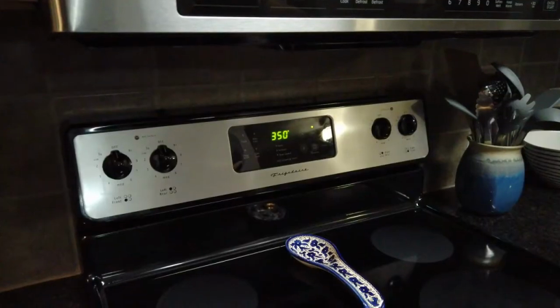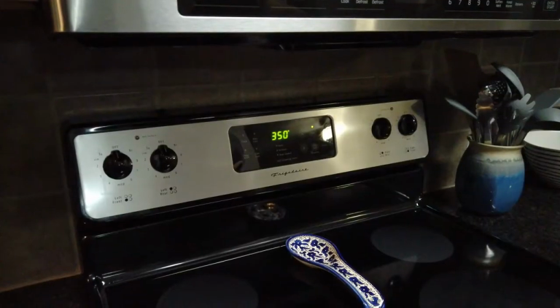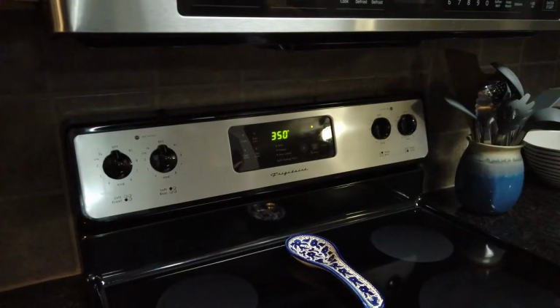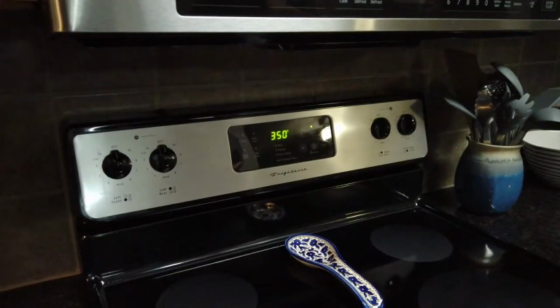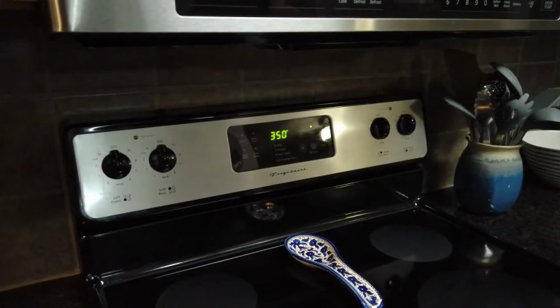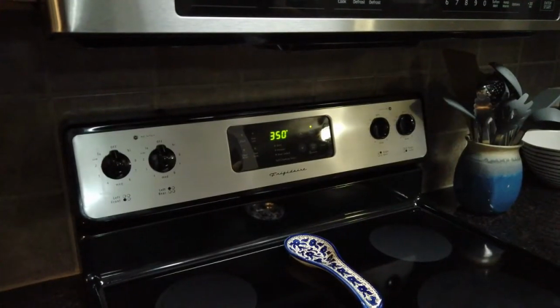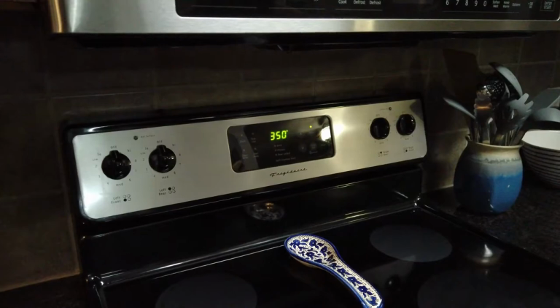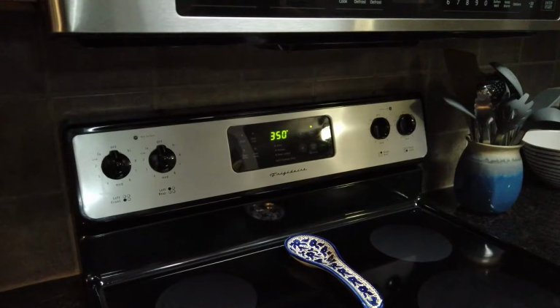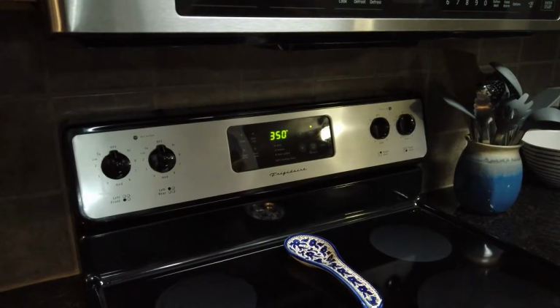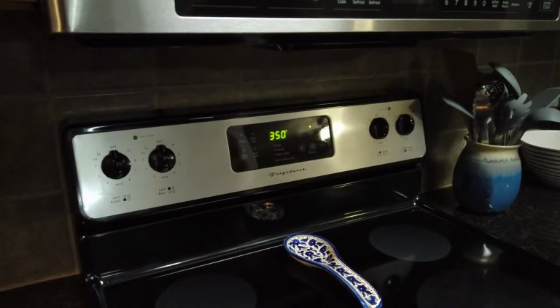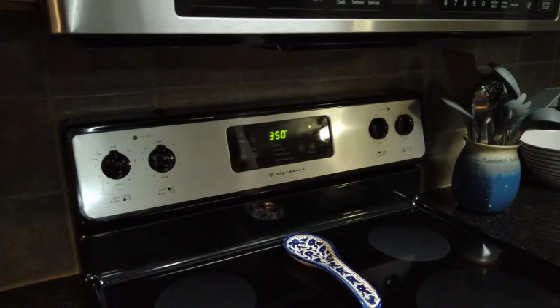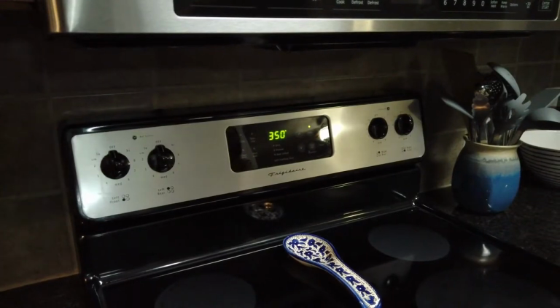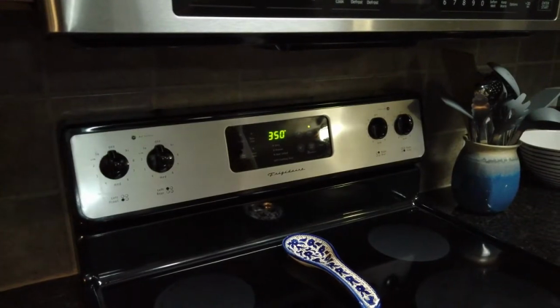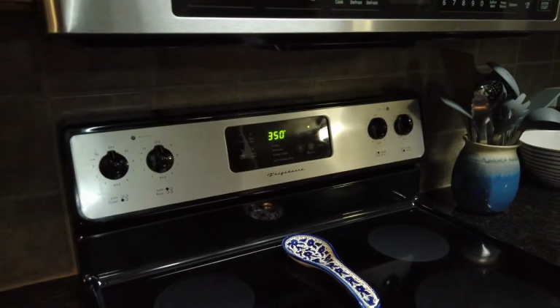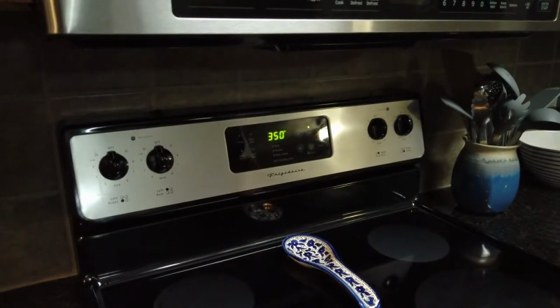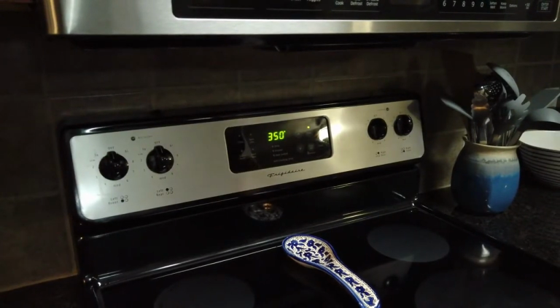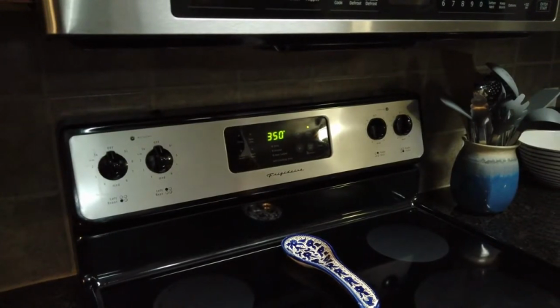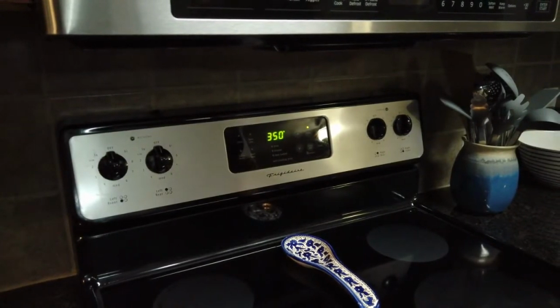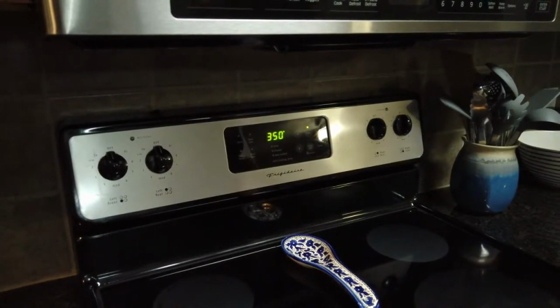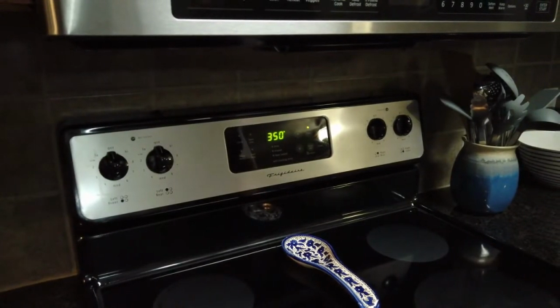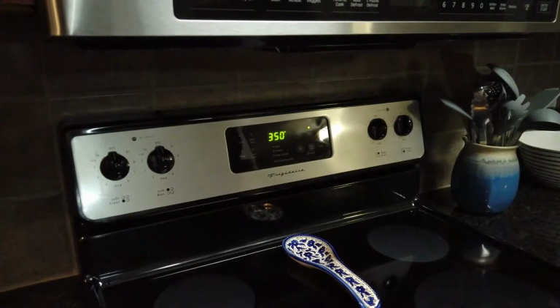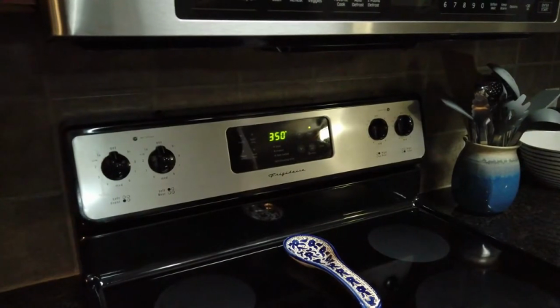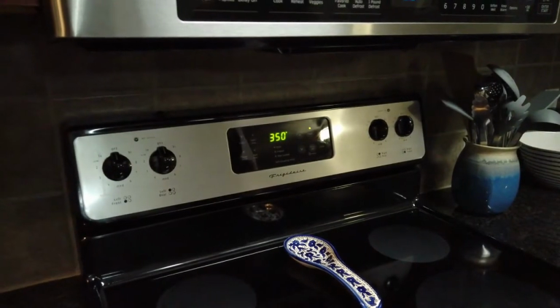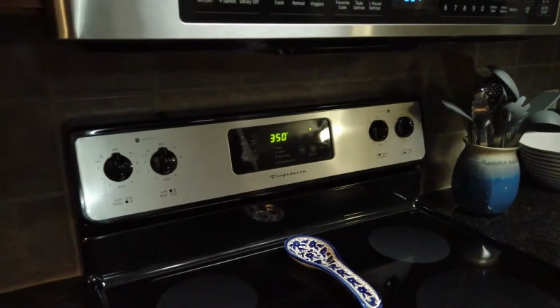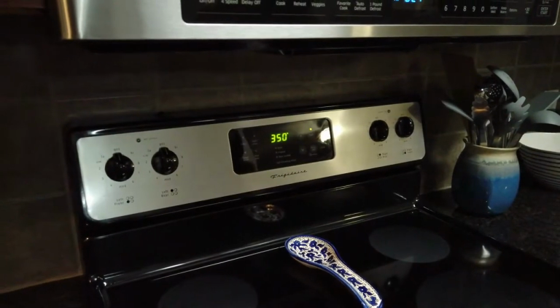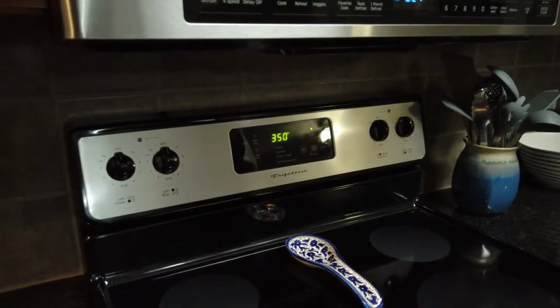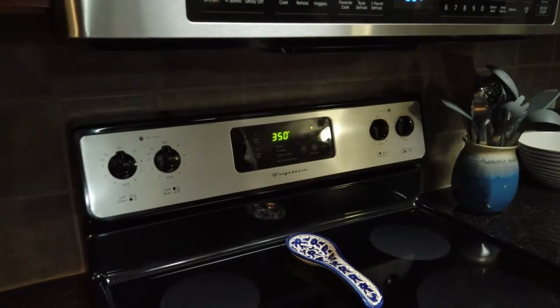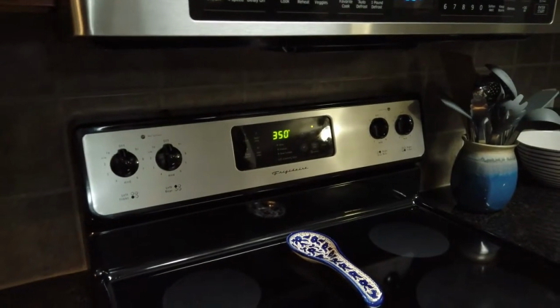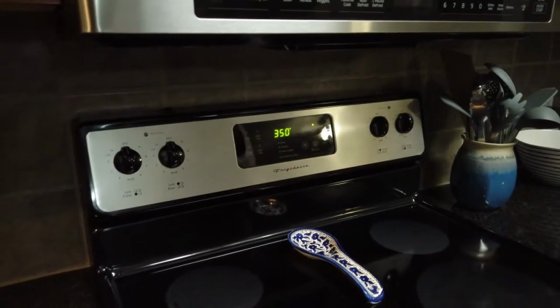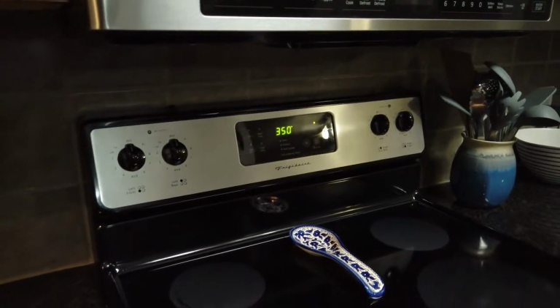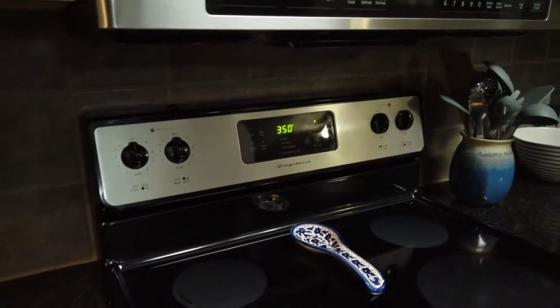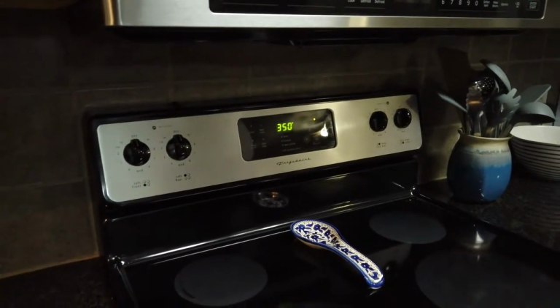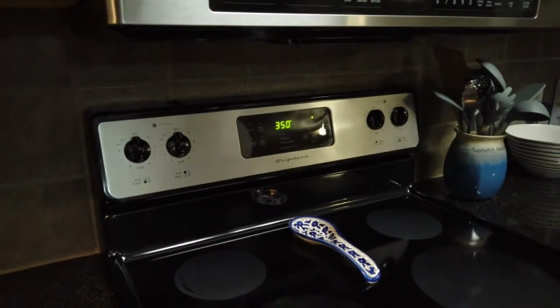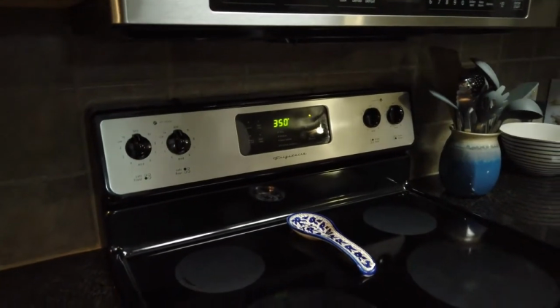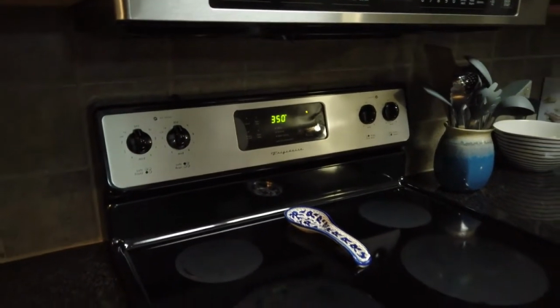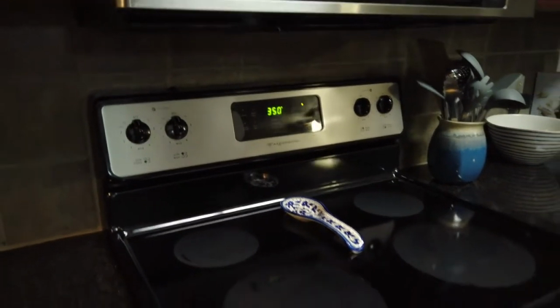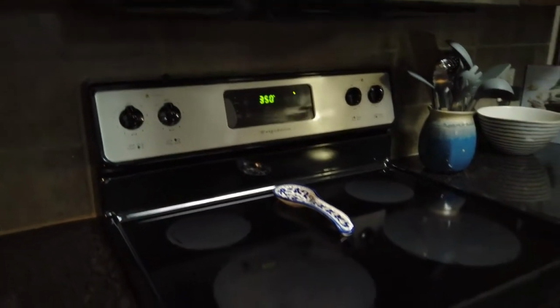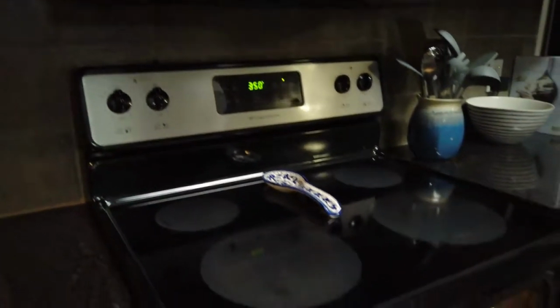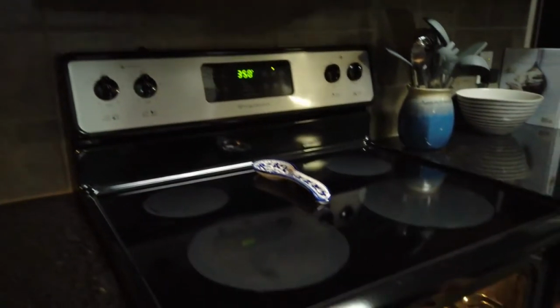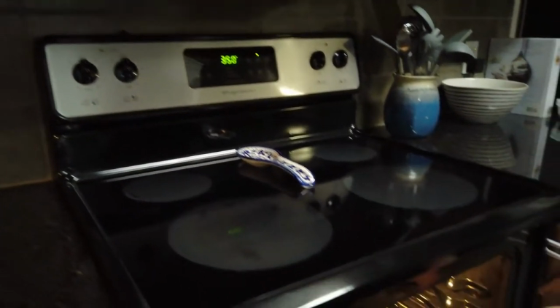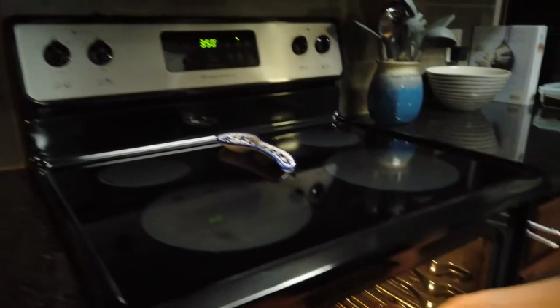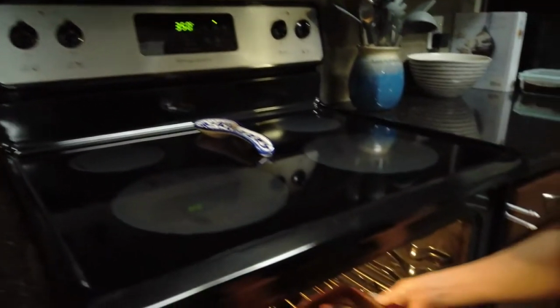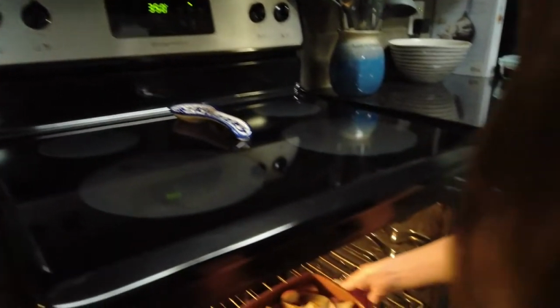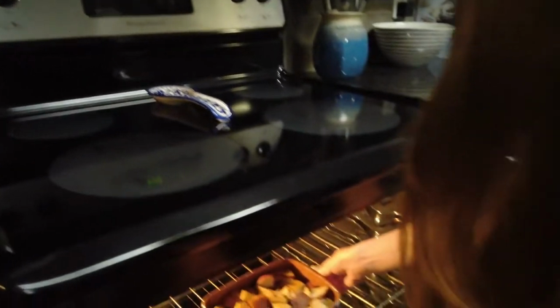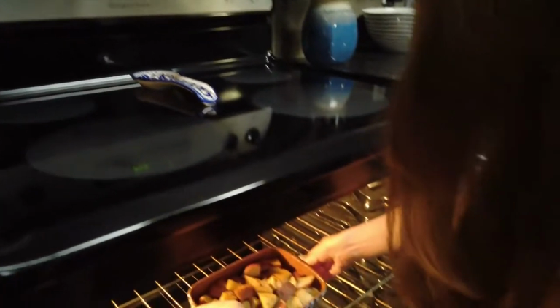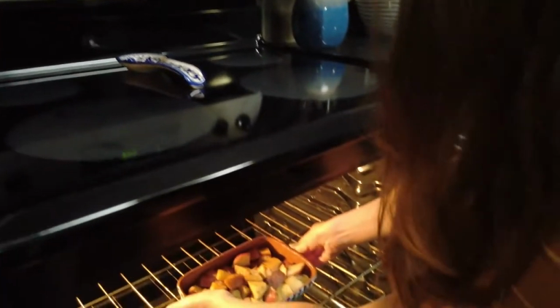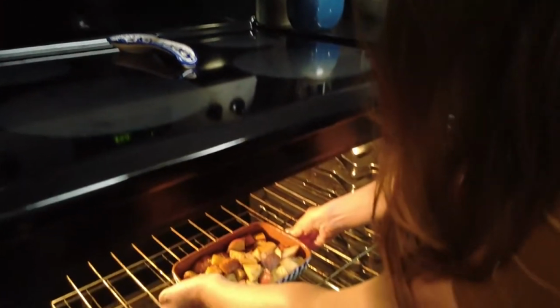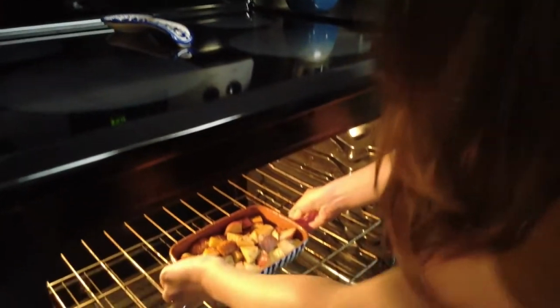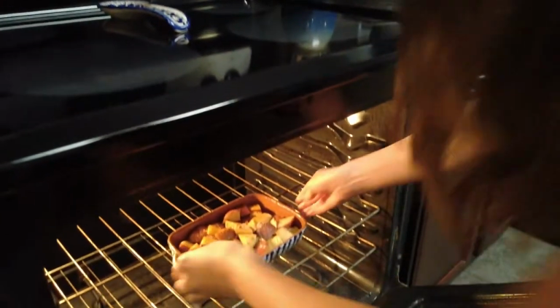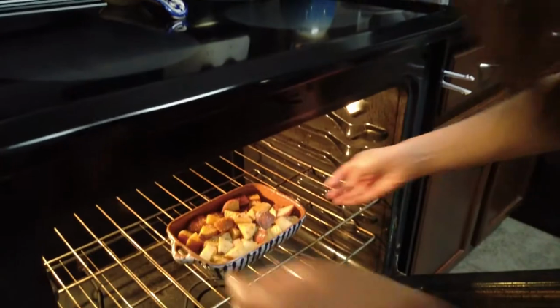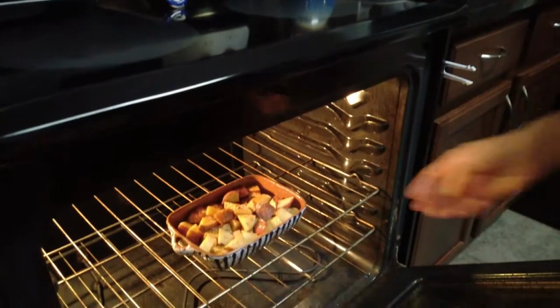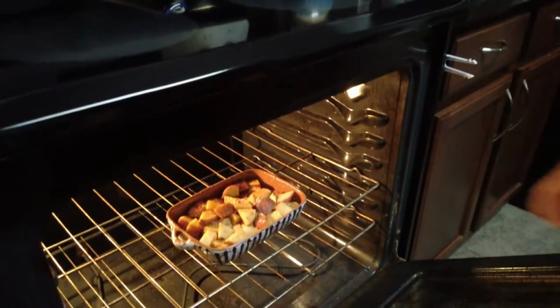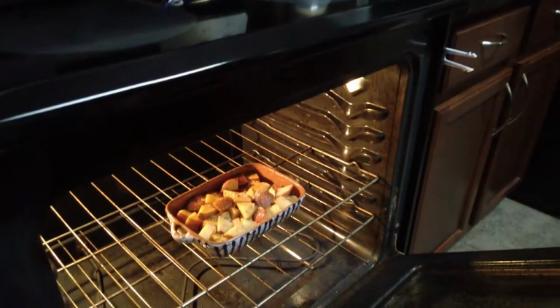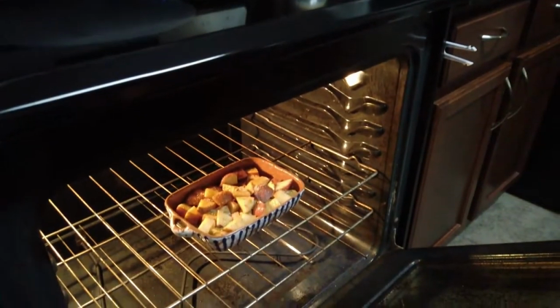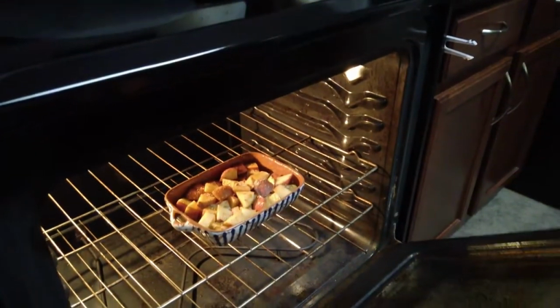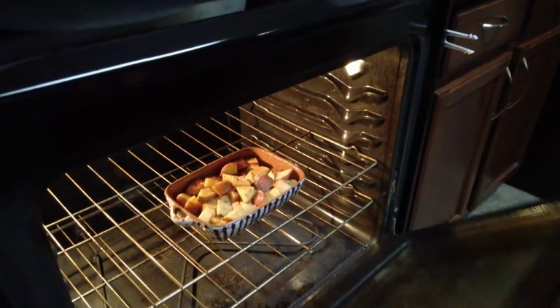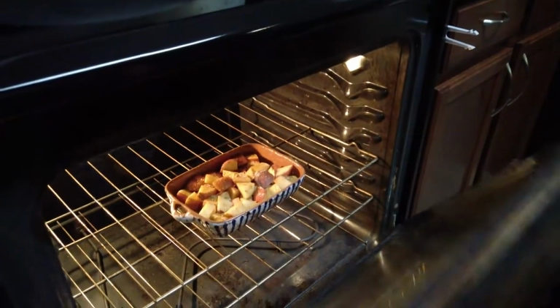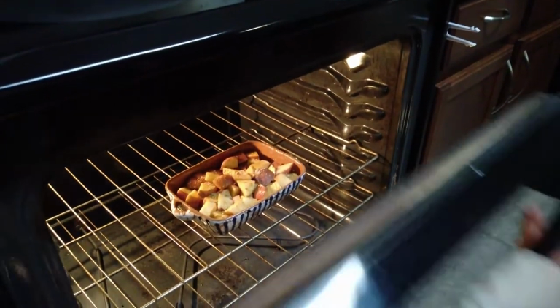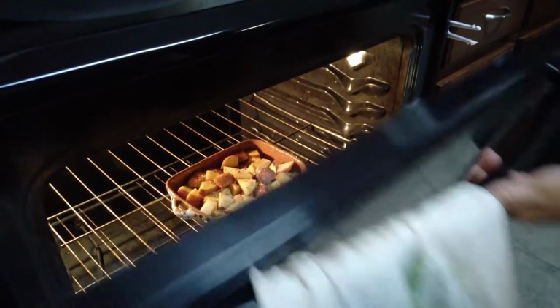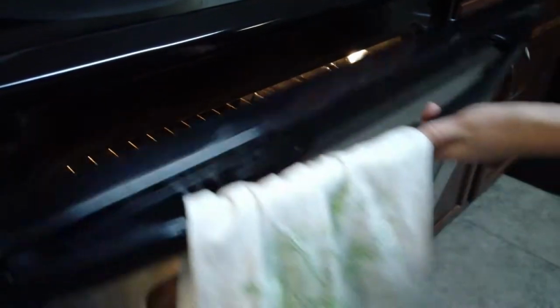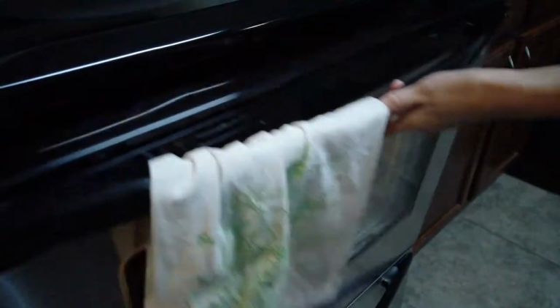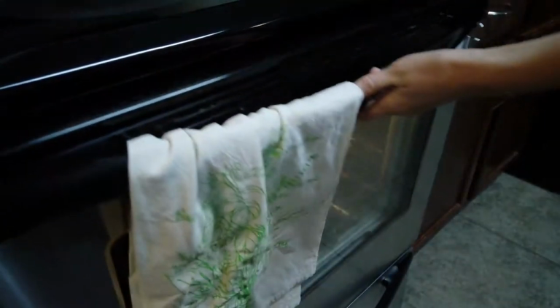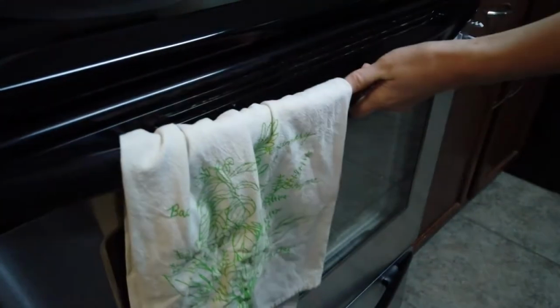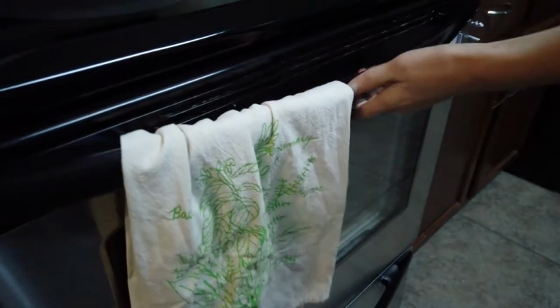Alexa, set a 25-minute timer. Second timer, 25 minutes, starting now.